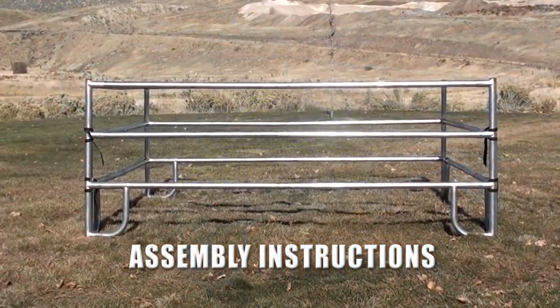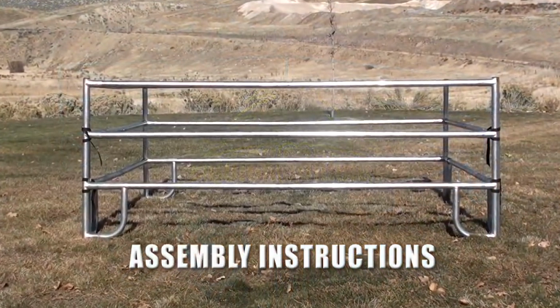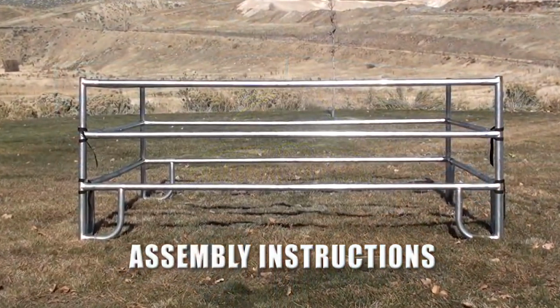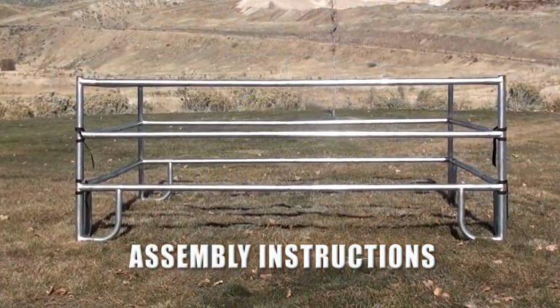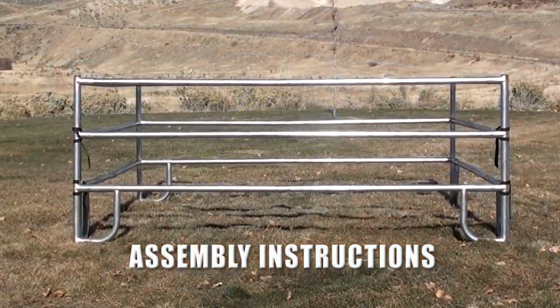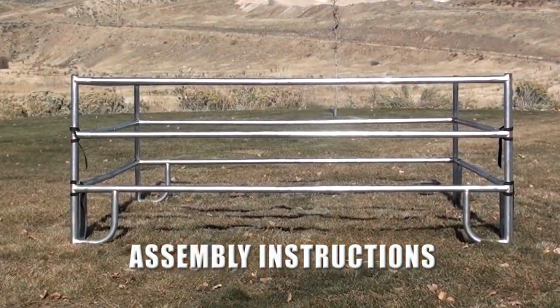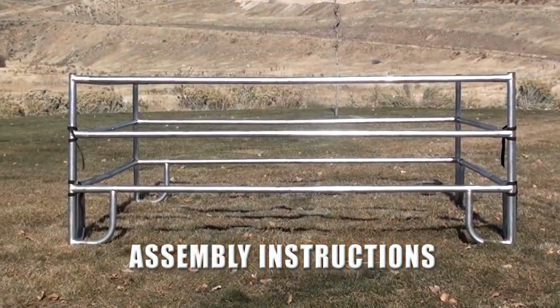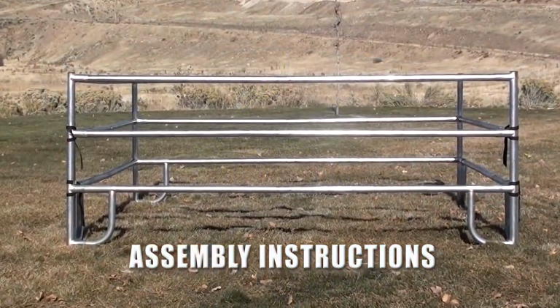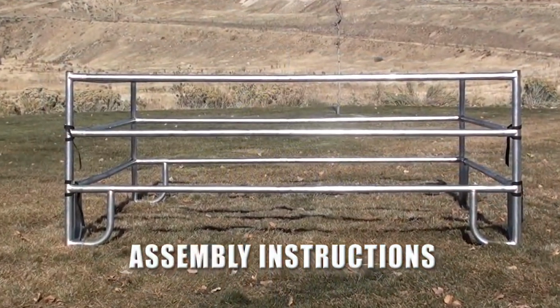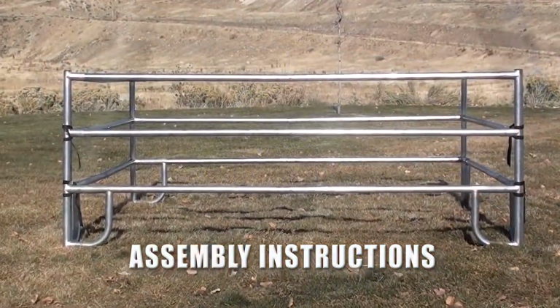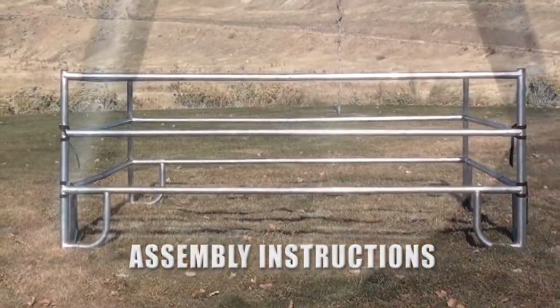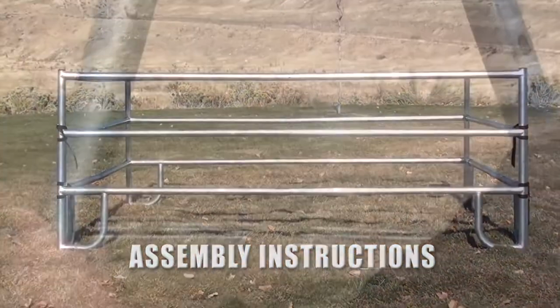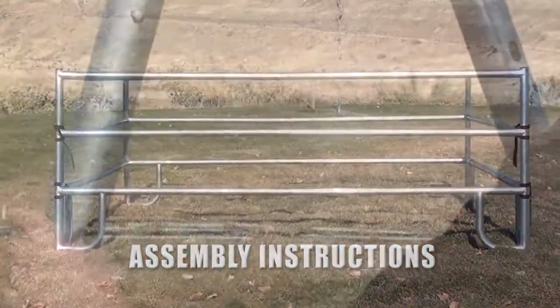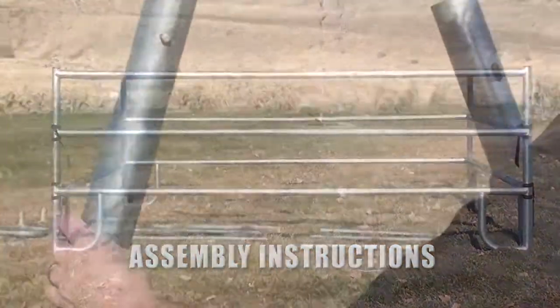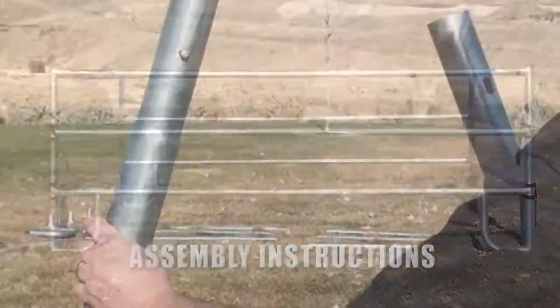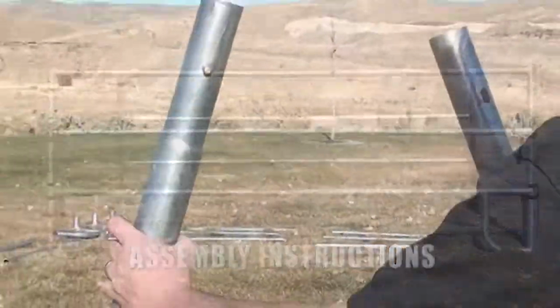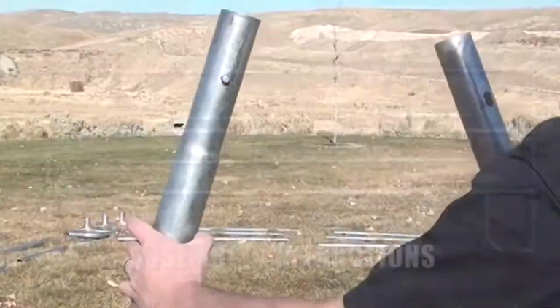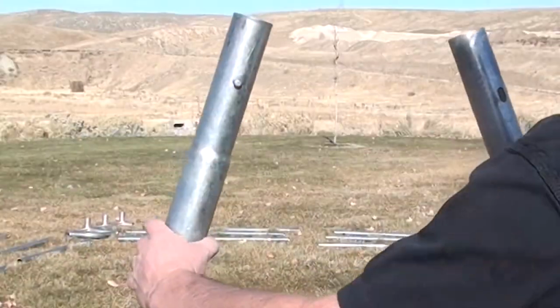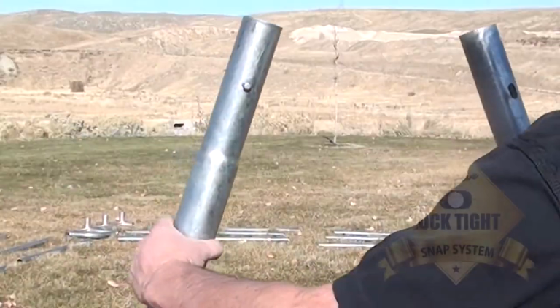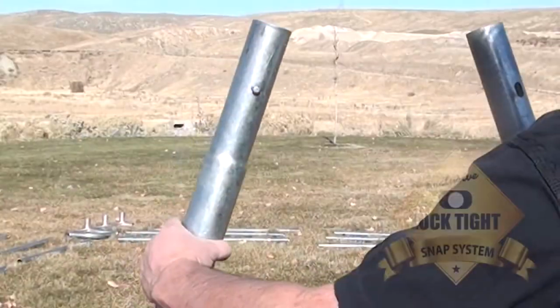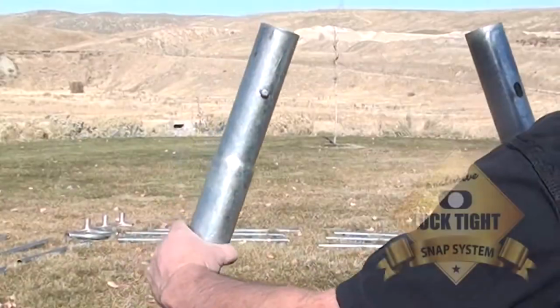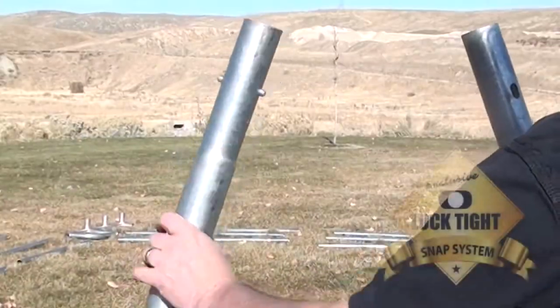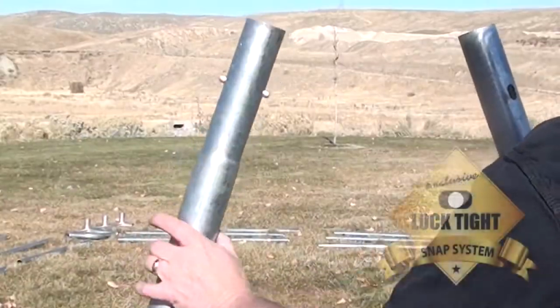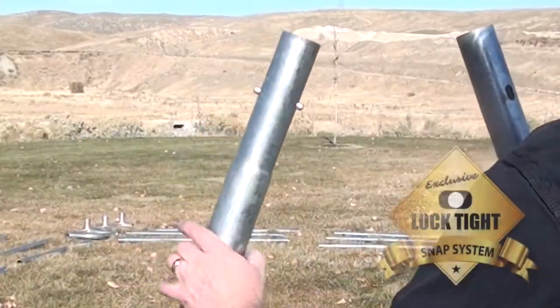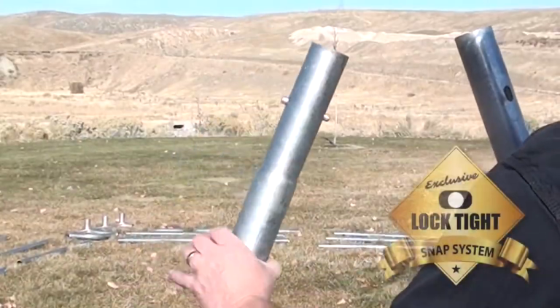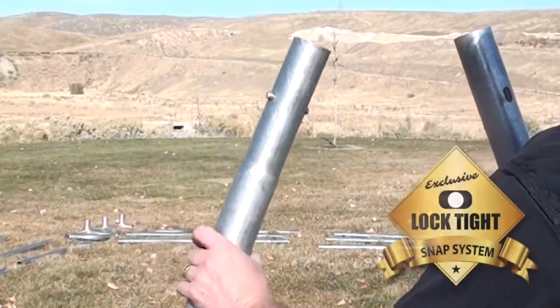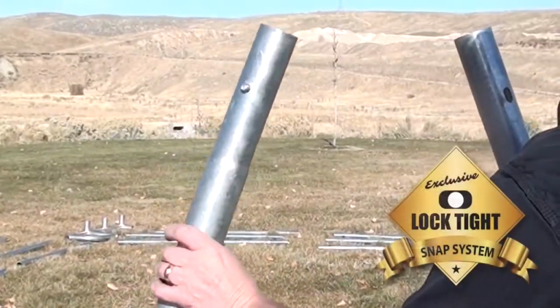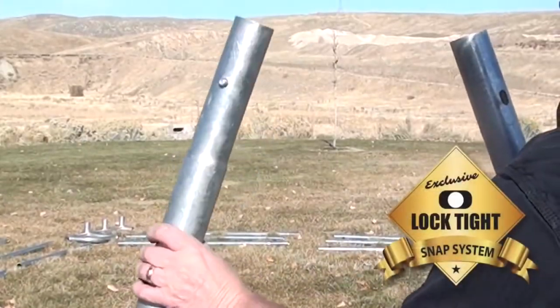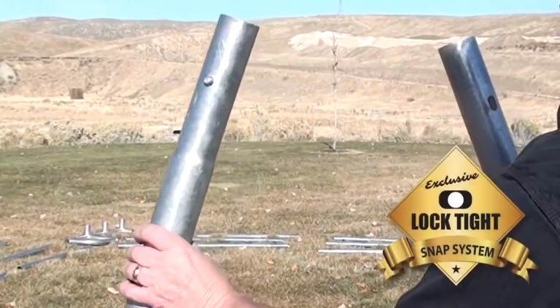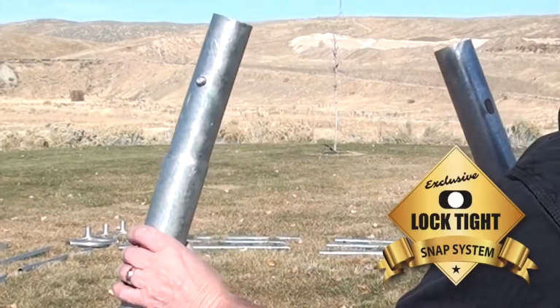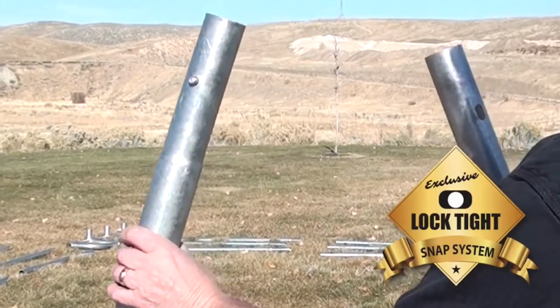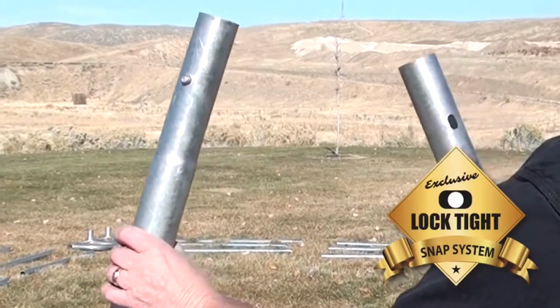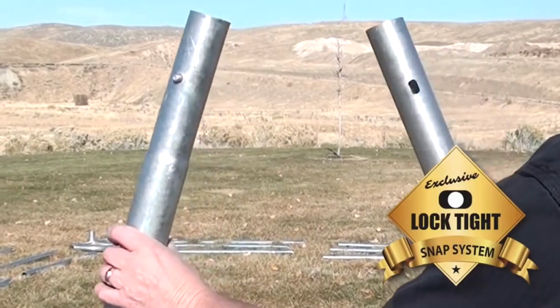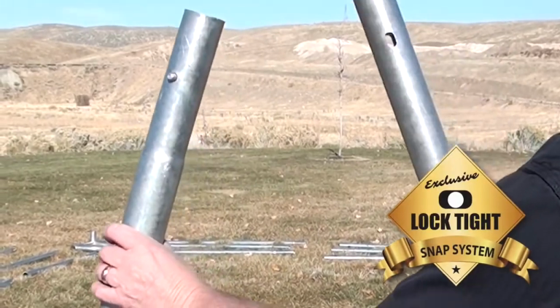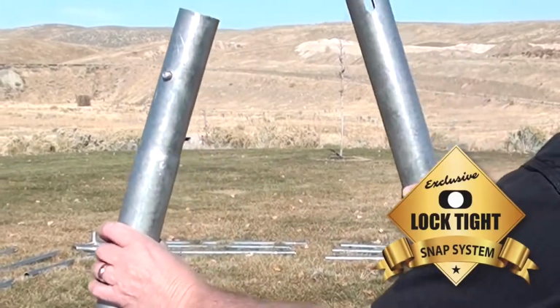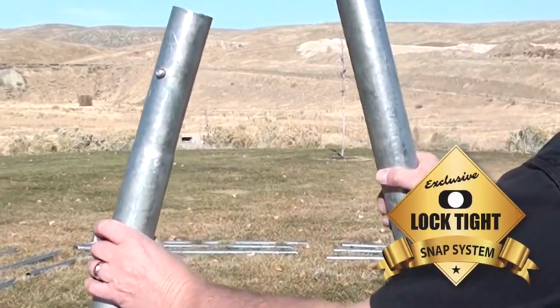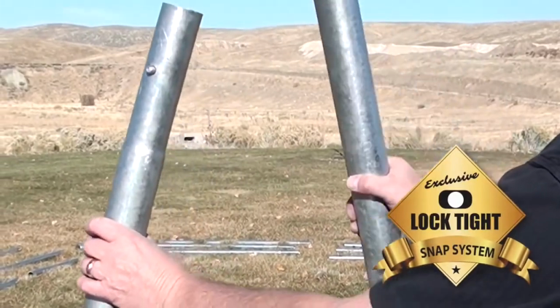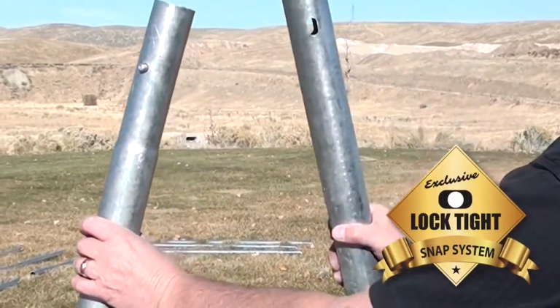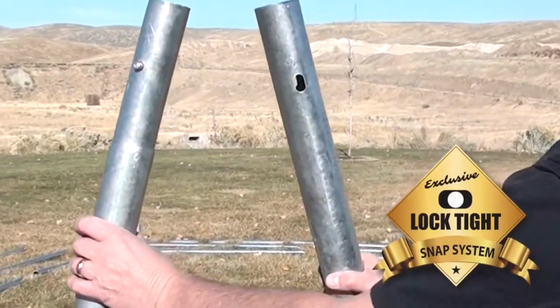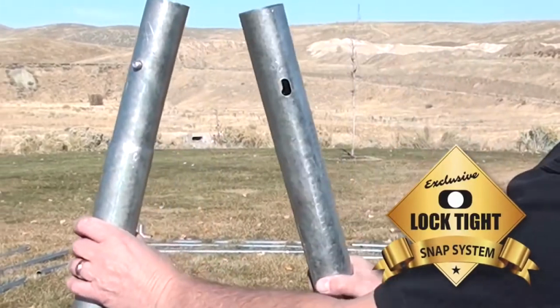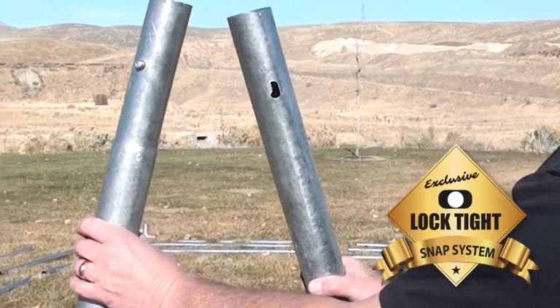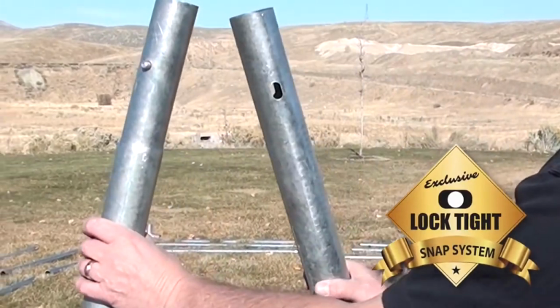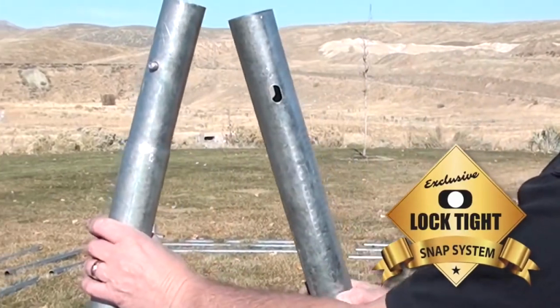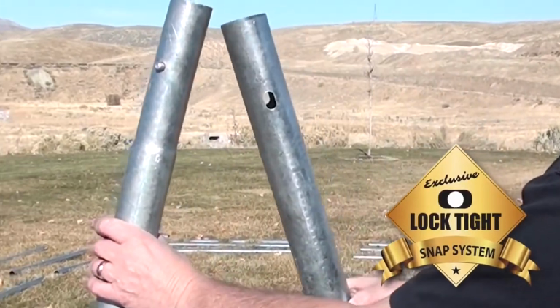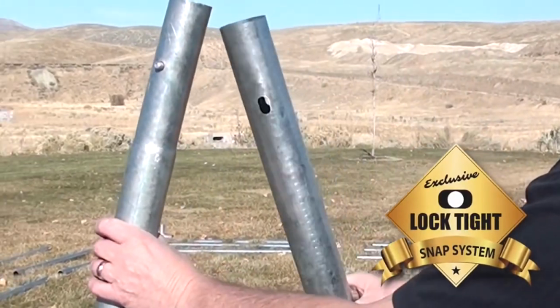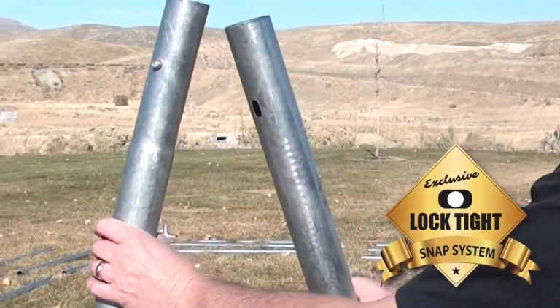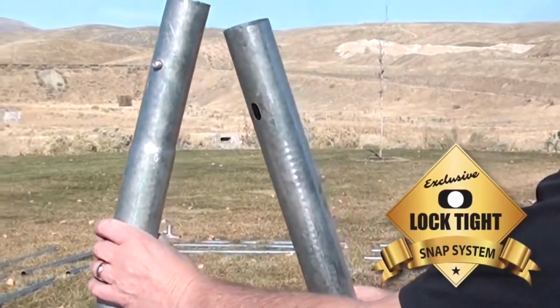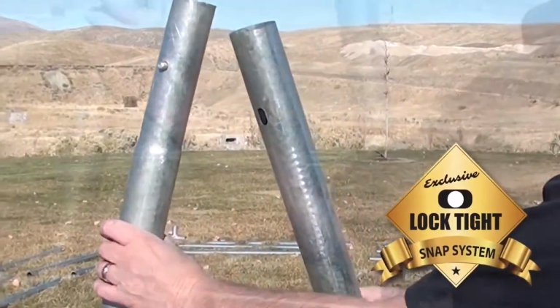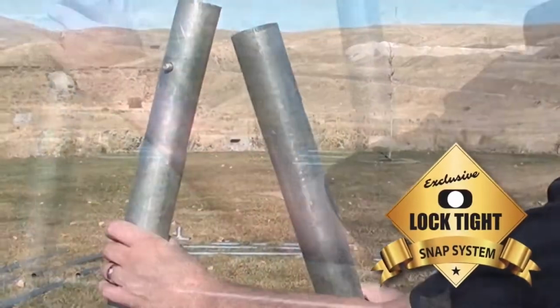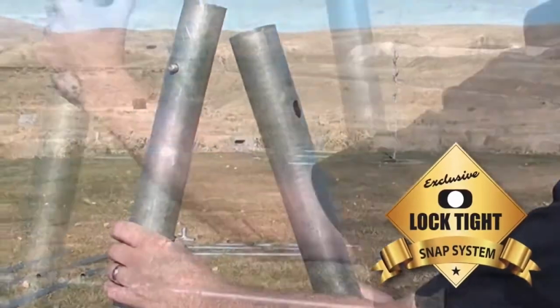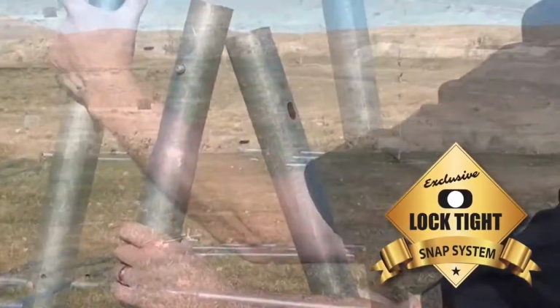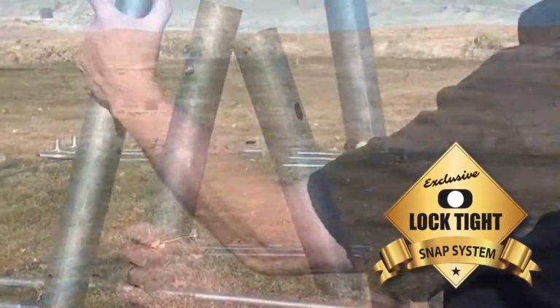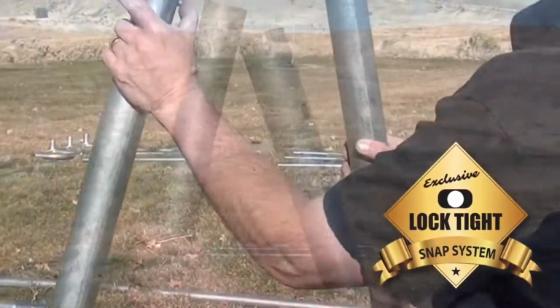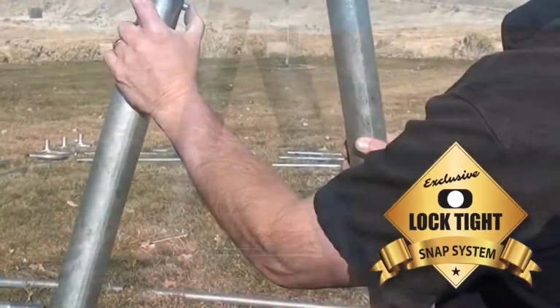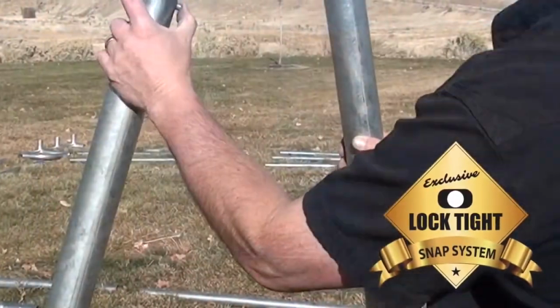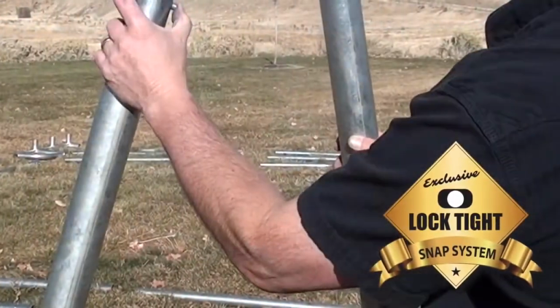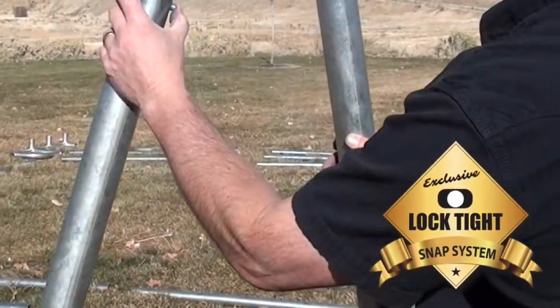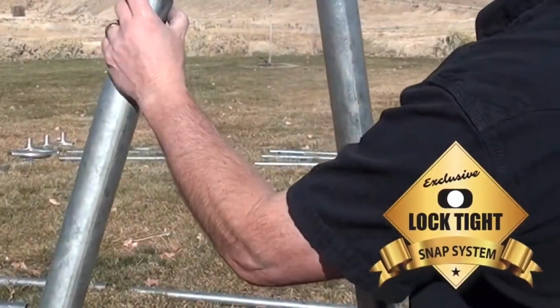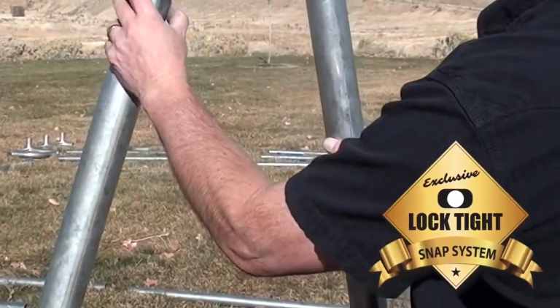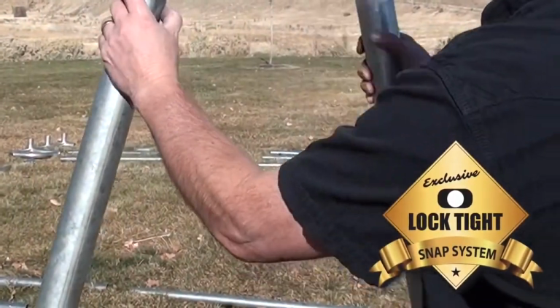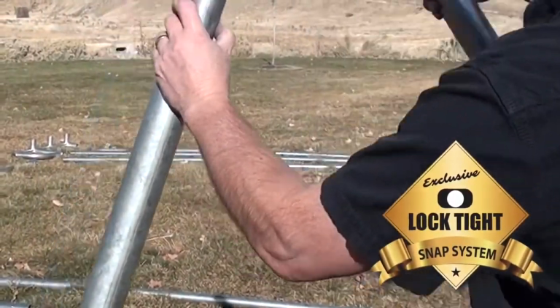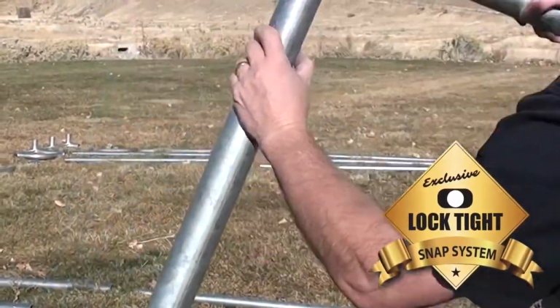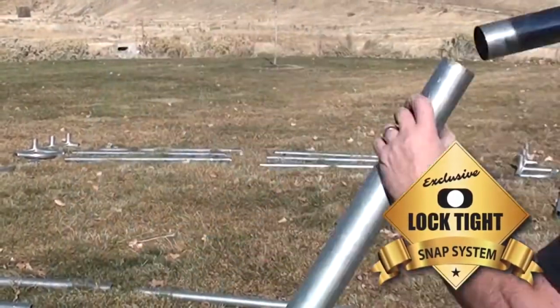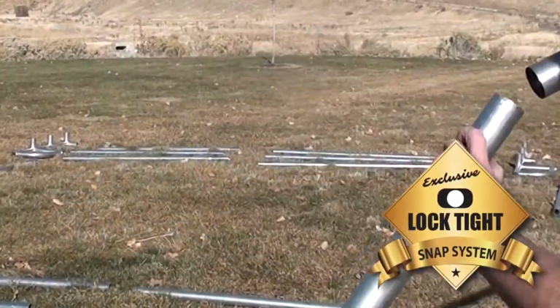JW6 quick corral assembly instructions featuring the exclusive Loctite snap system.